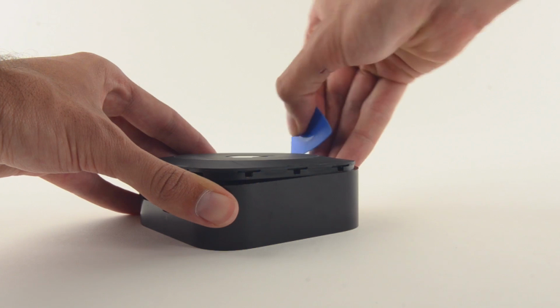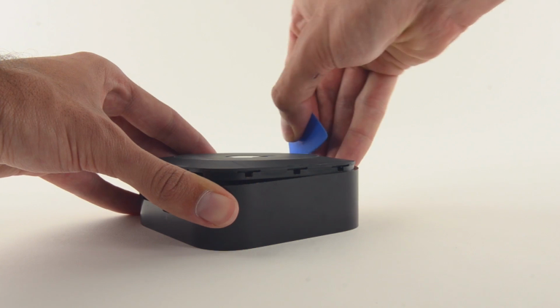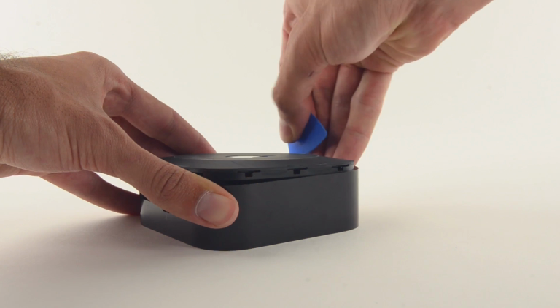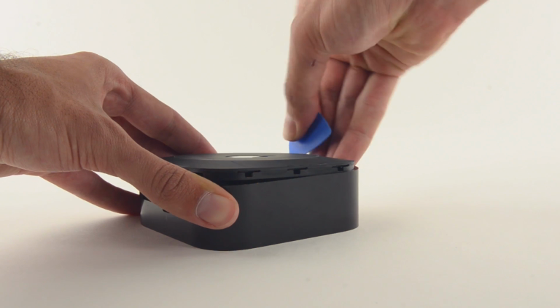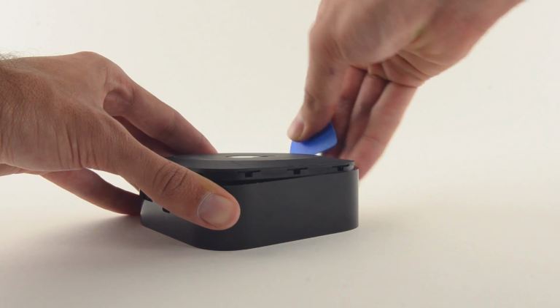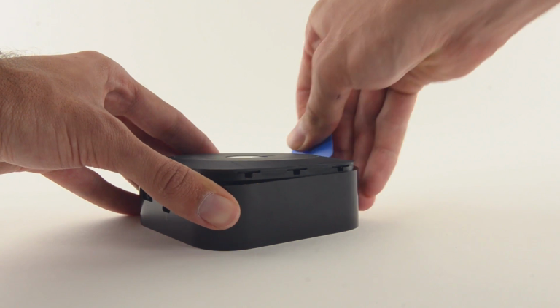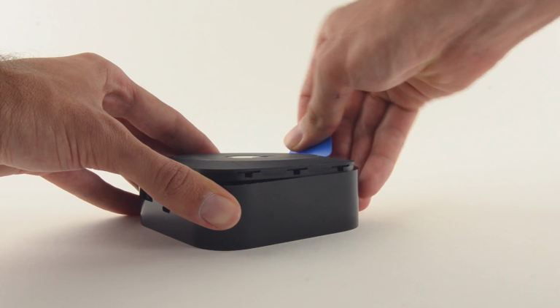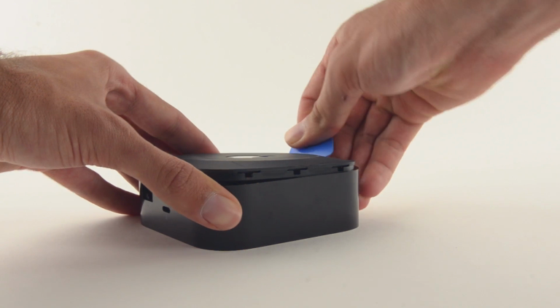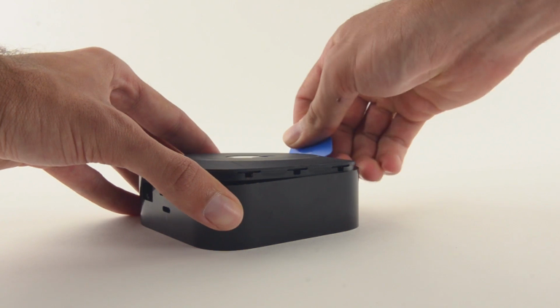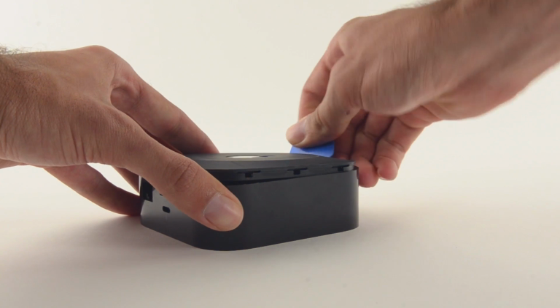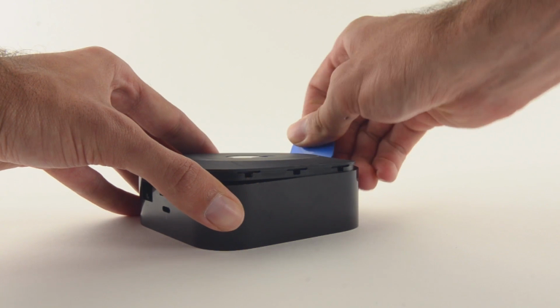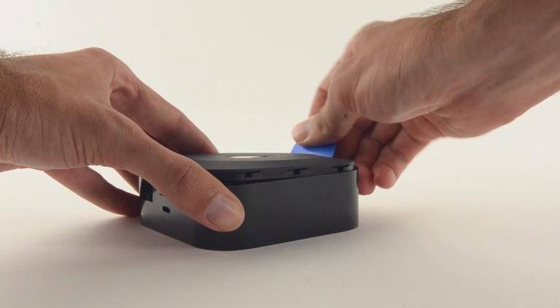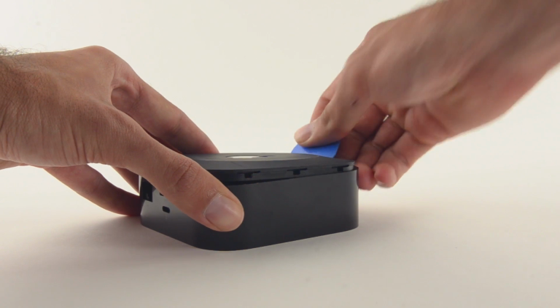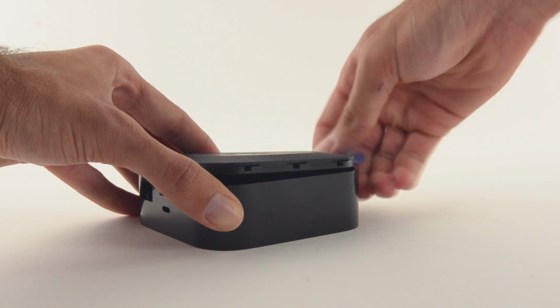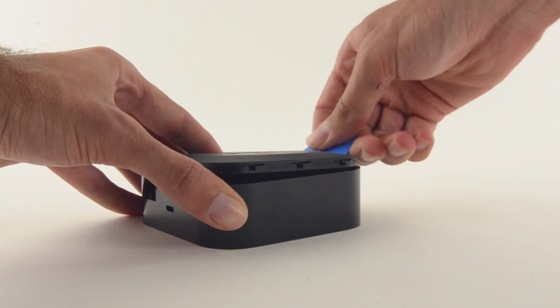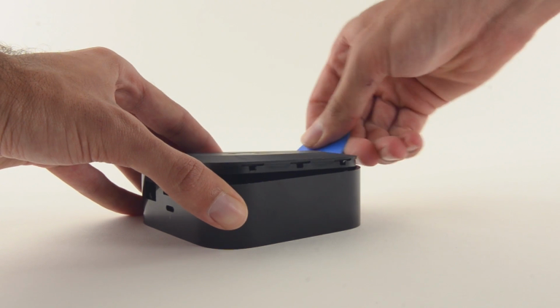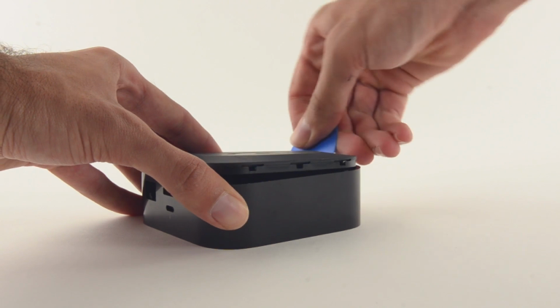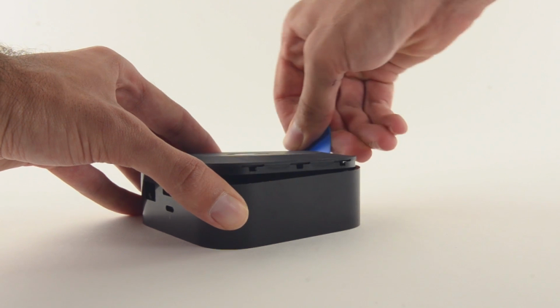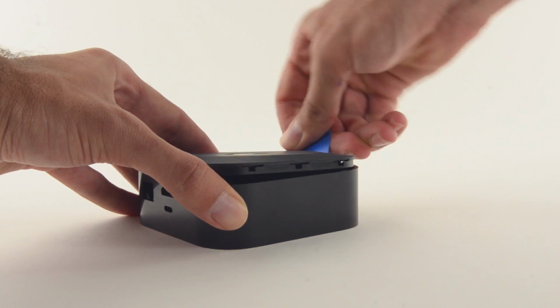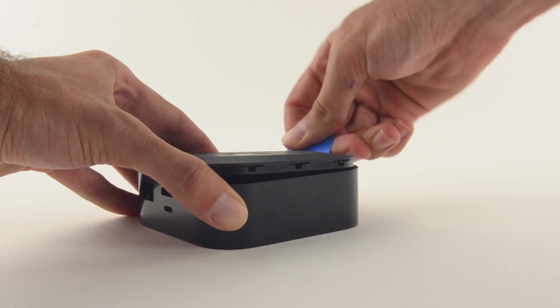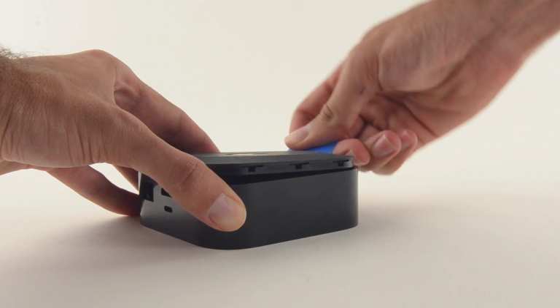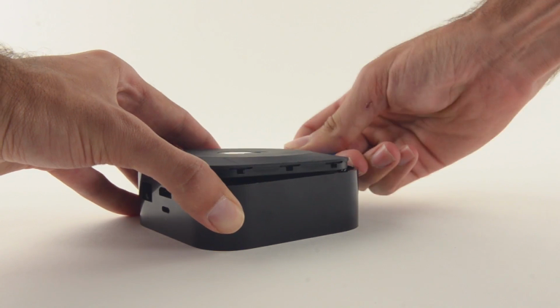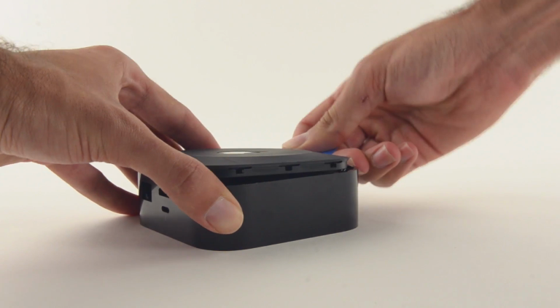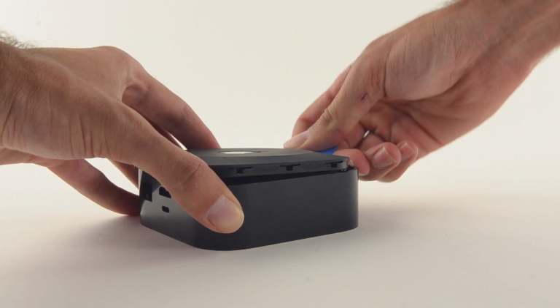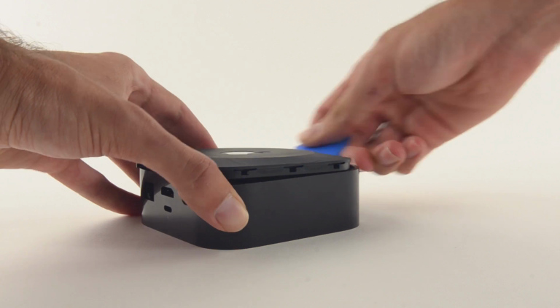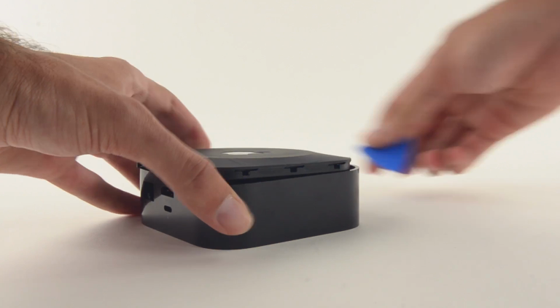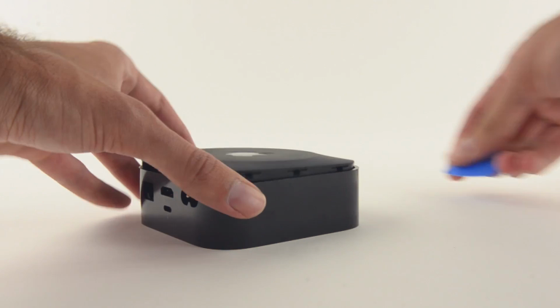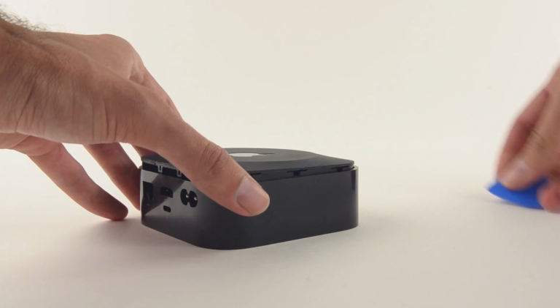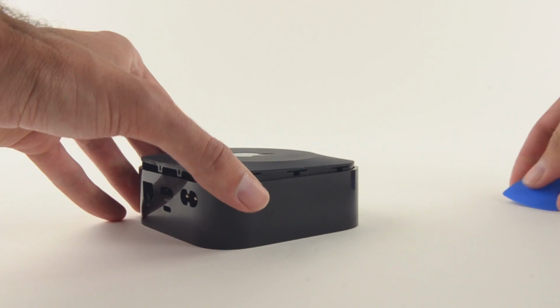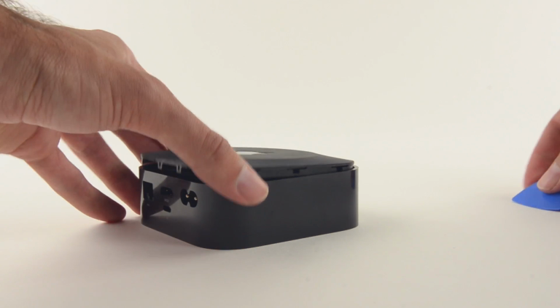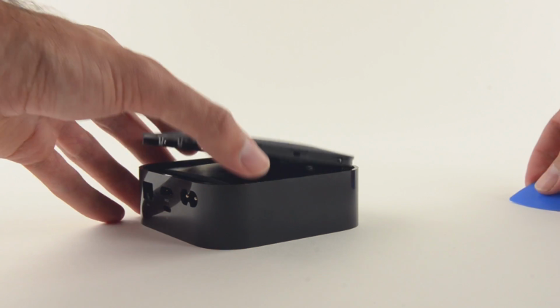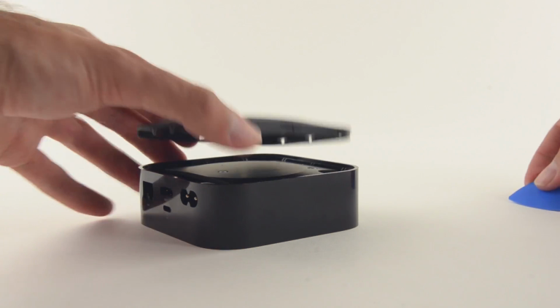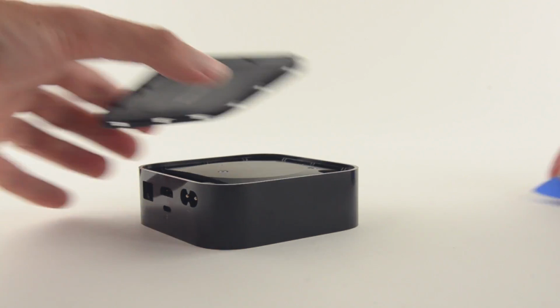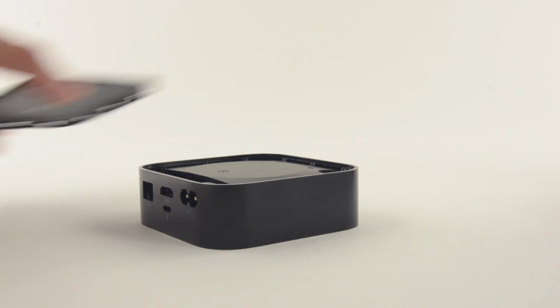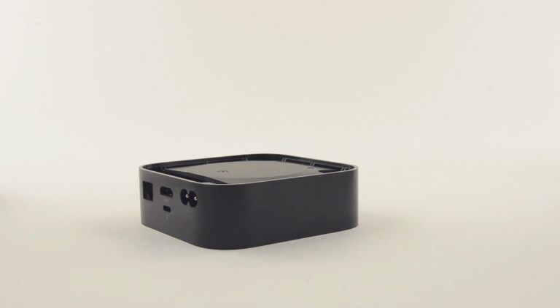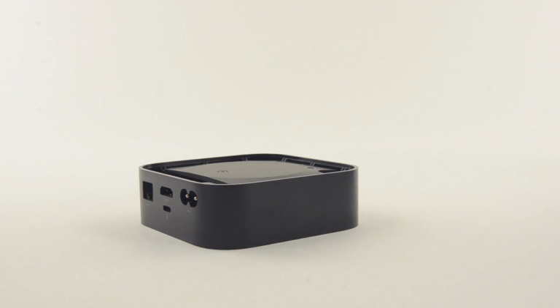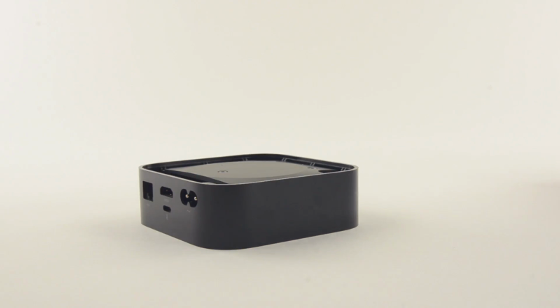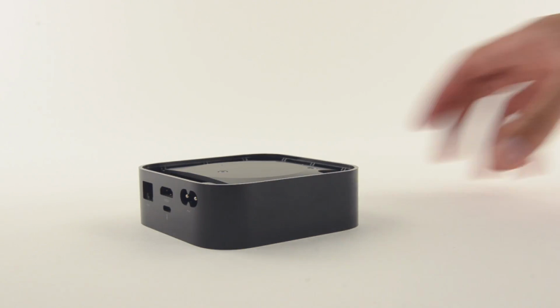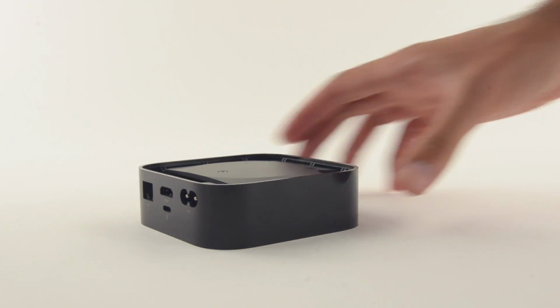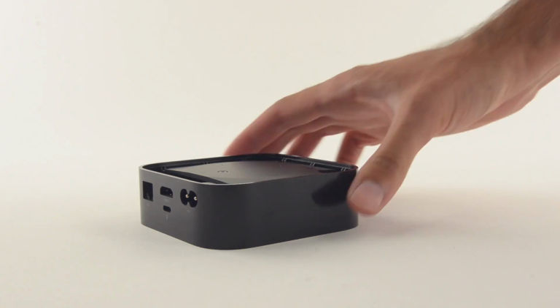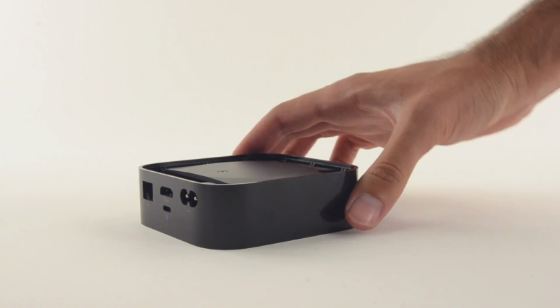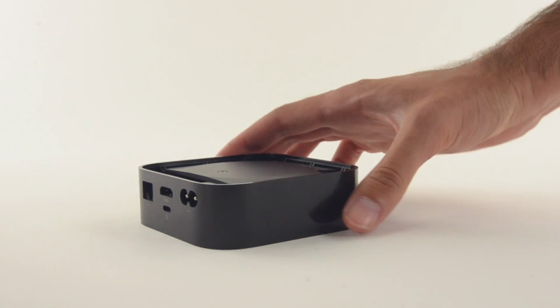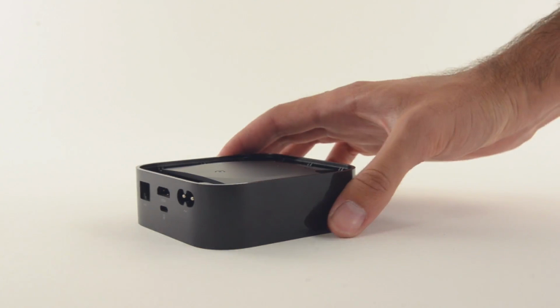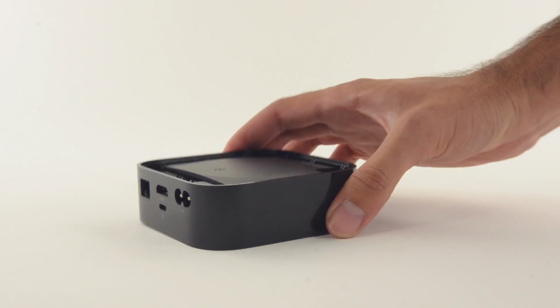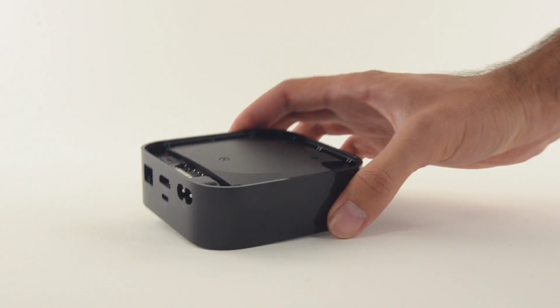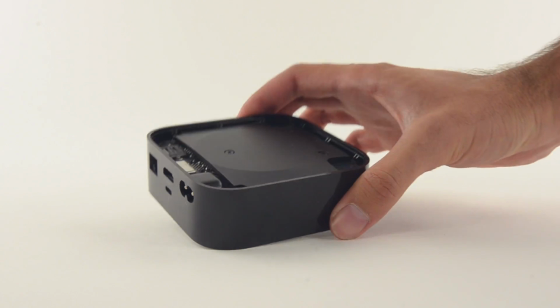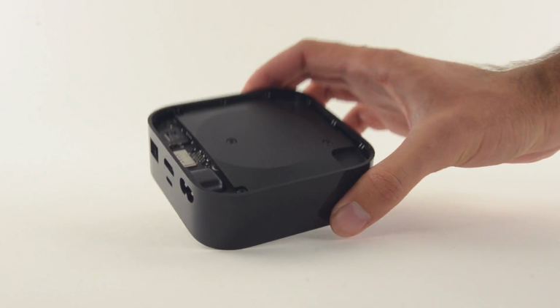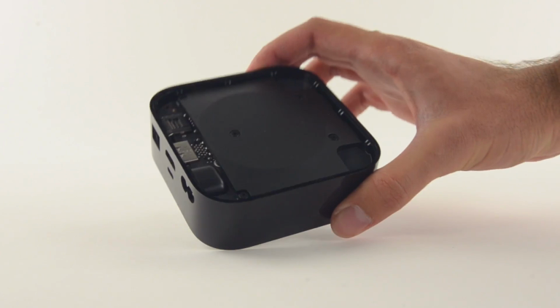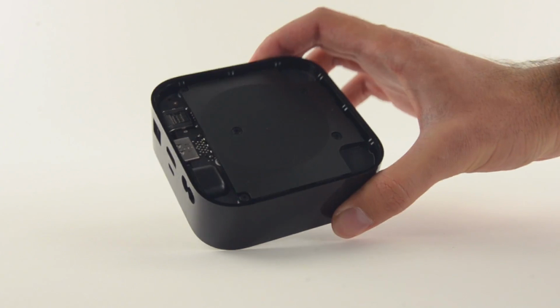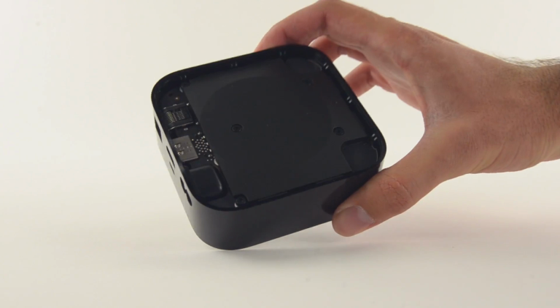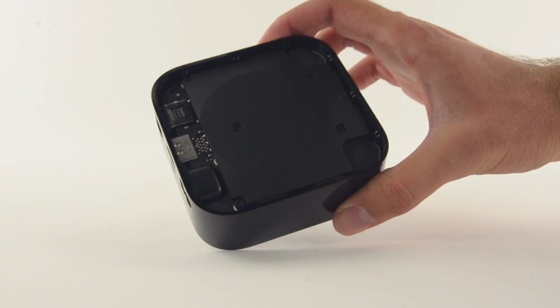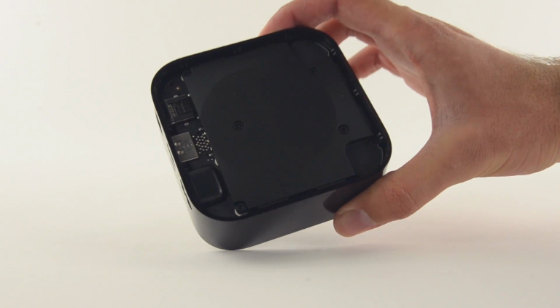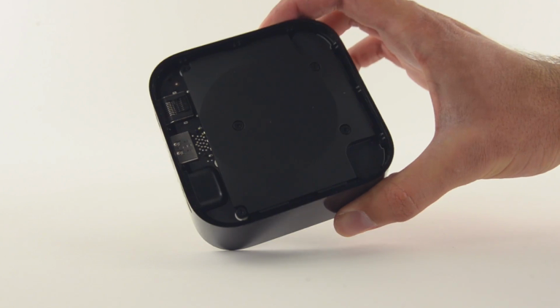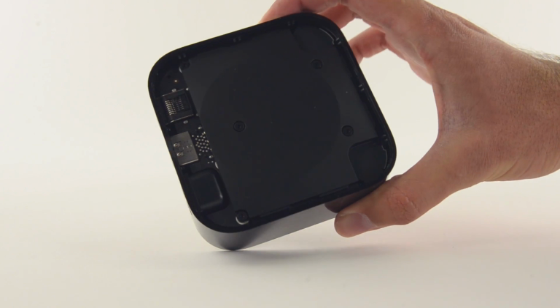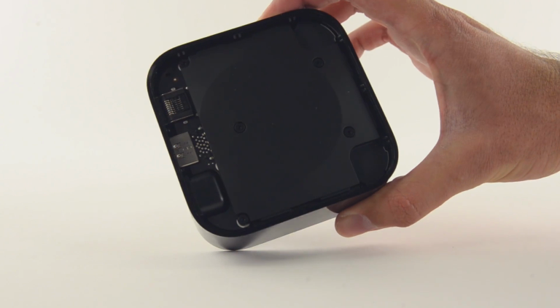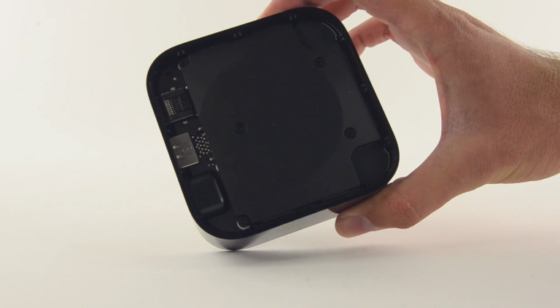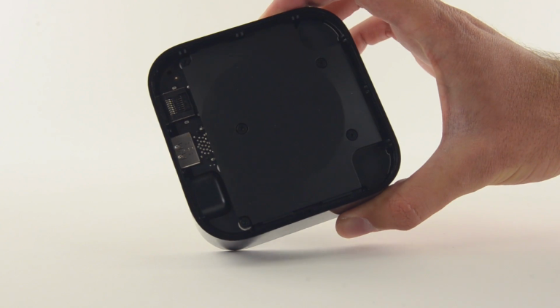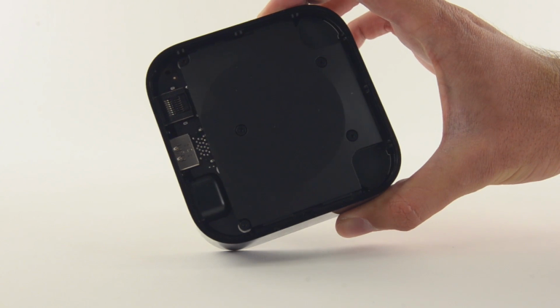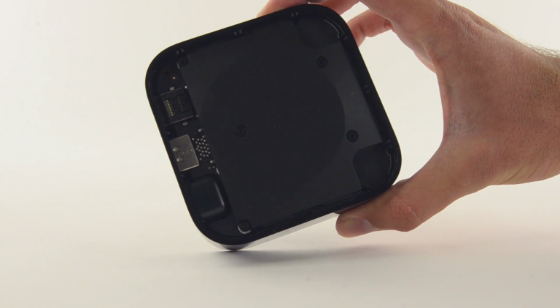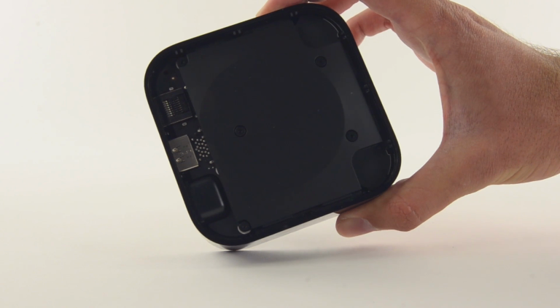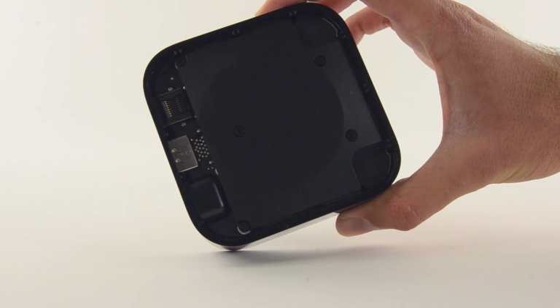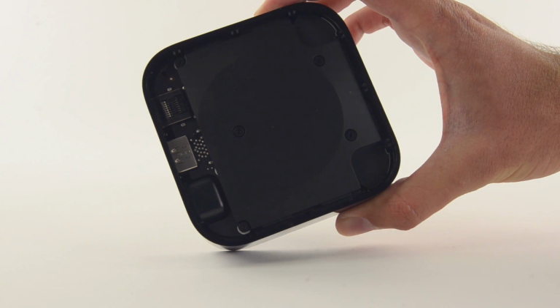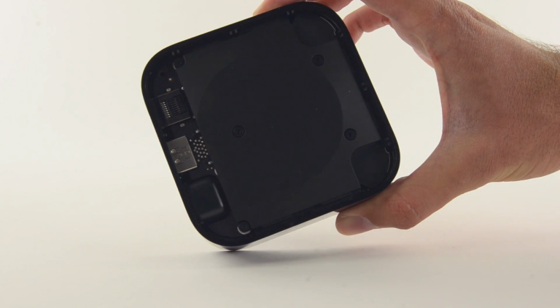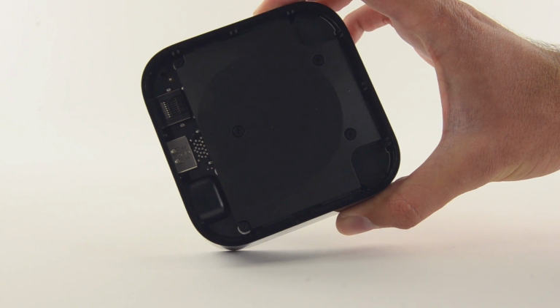Getting inside the new Apple TV proved easy enough. All it took was some prying with an opening pick to release the plastic clips. Good news — no adhesive.